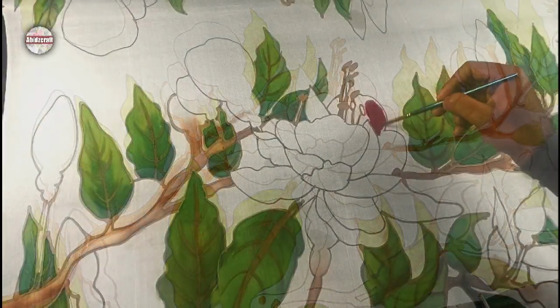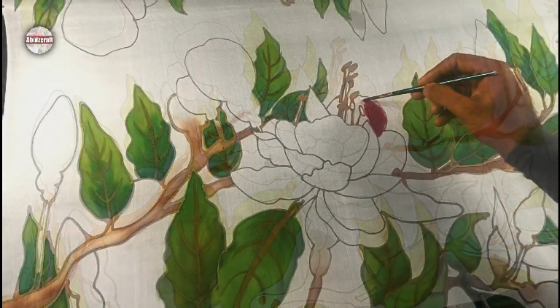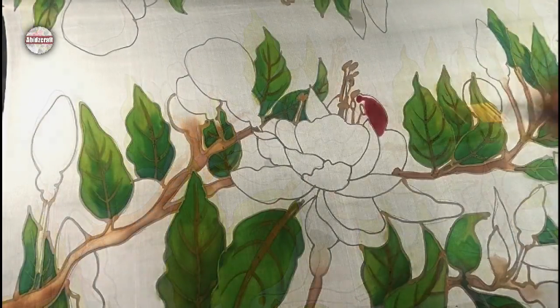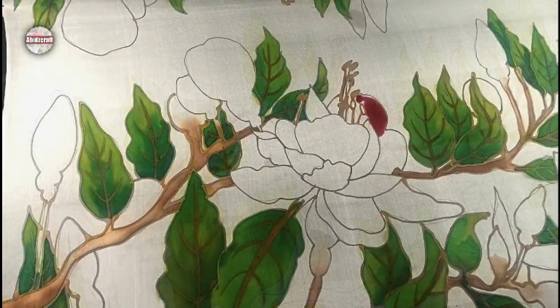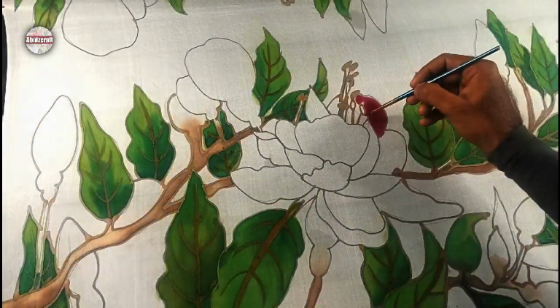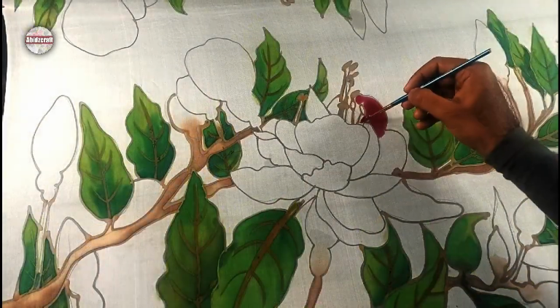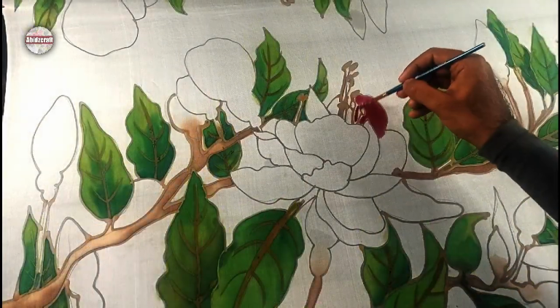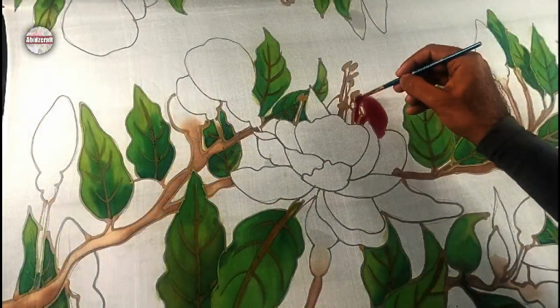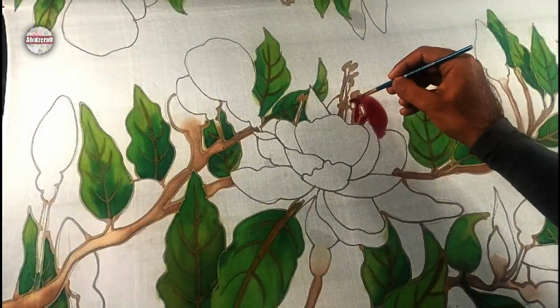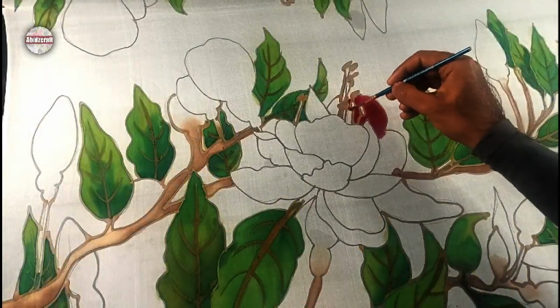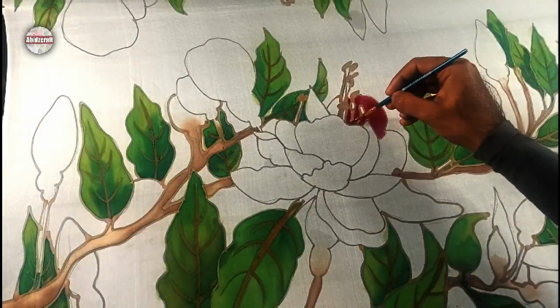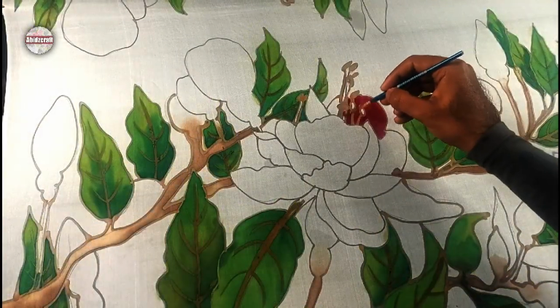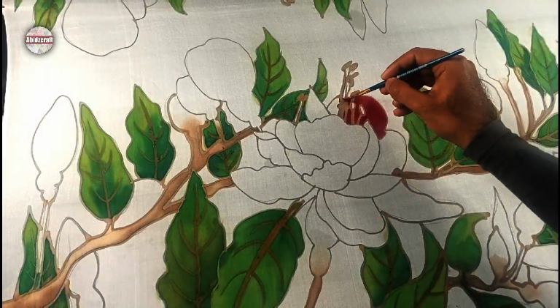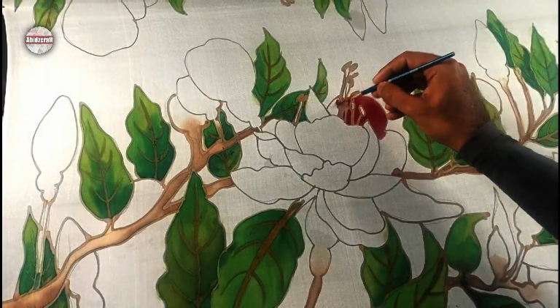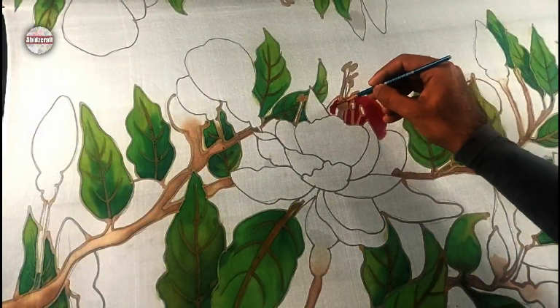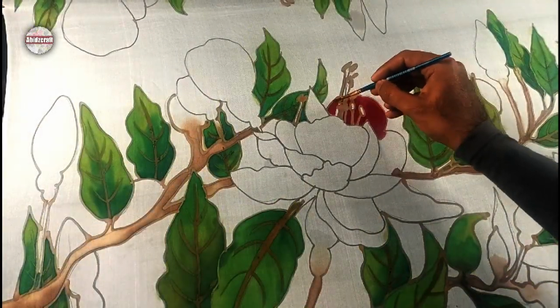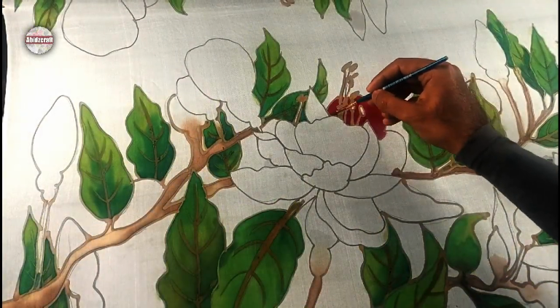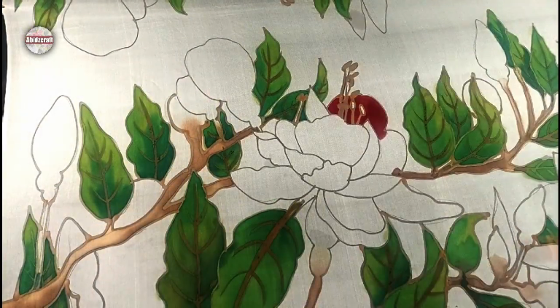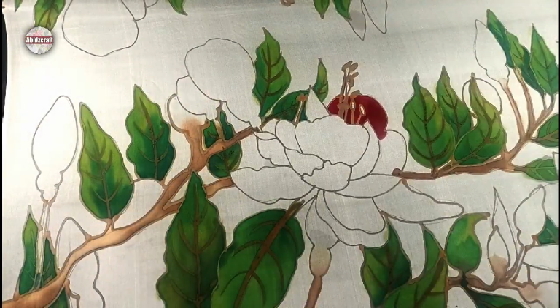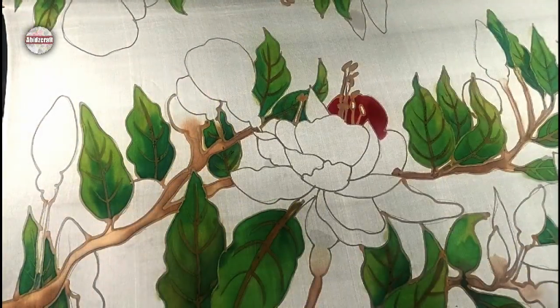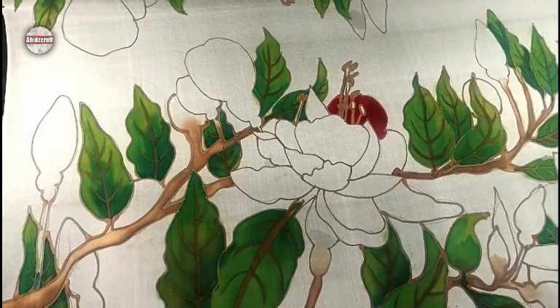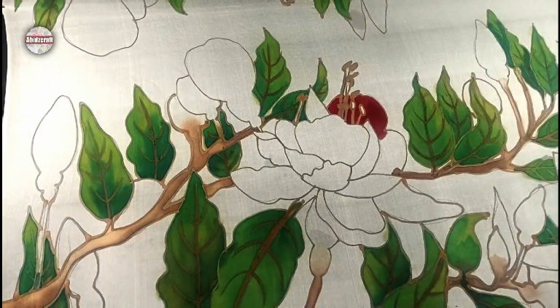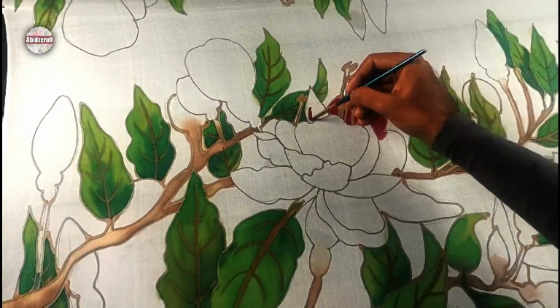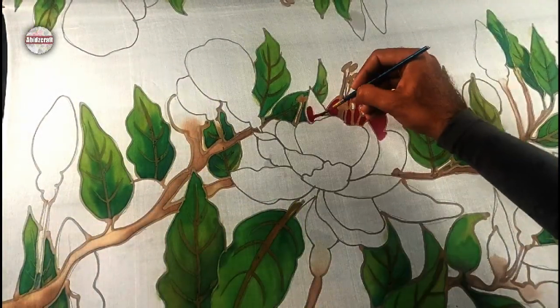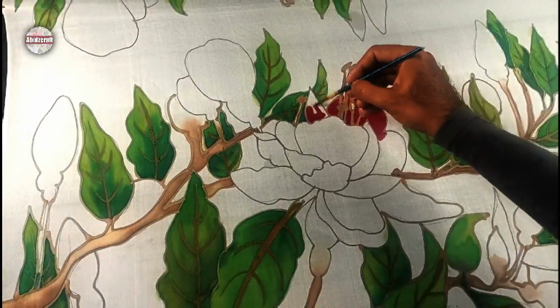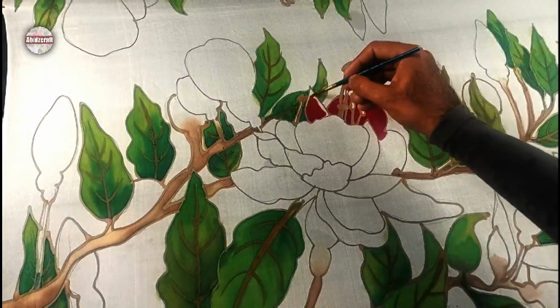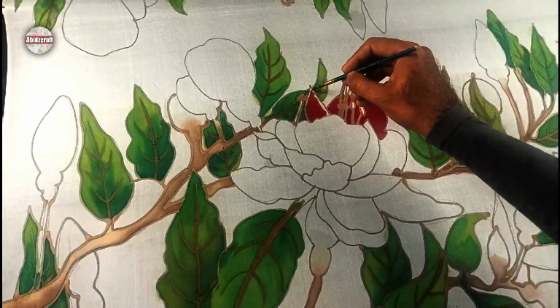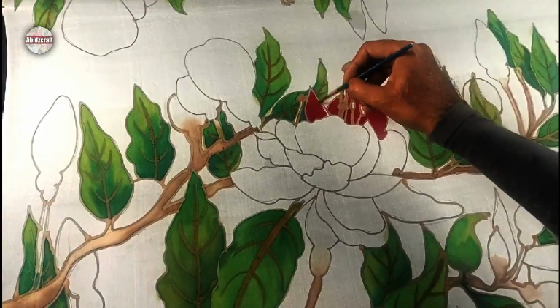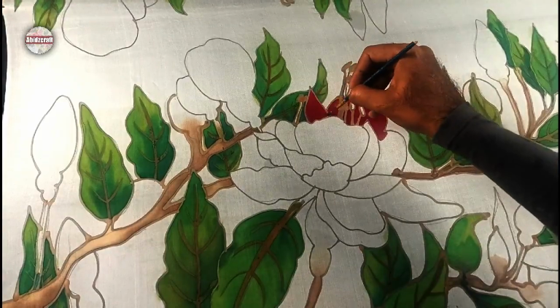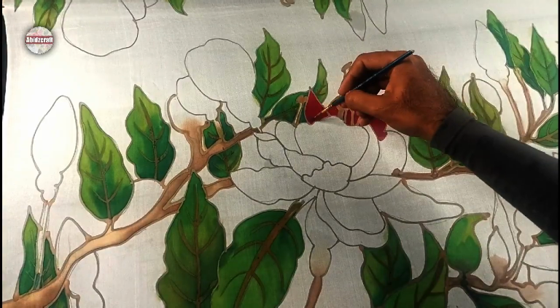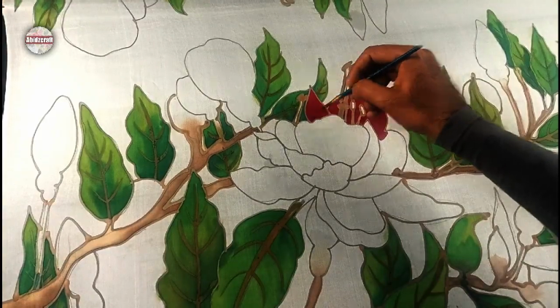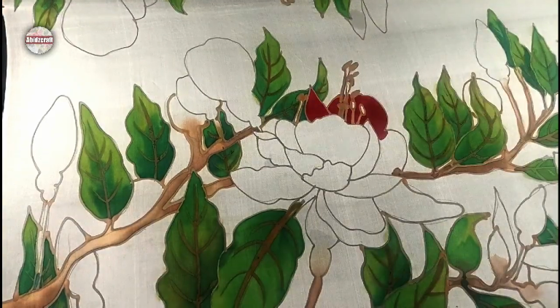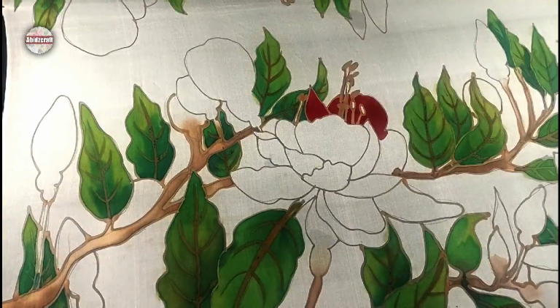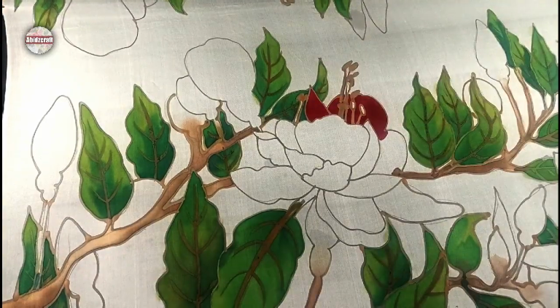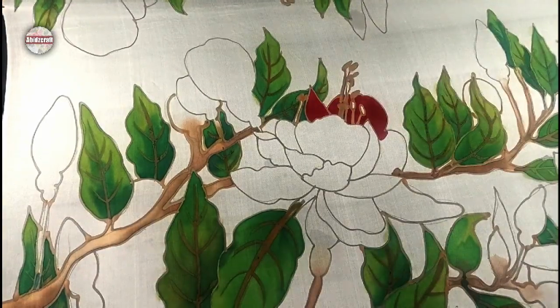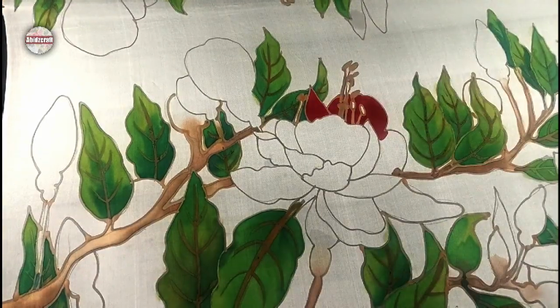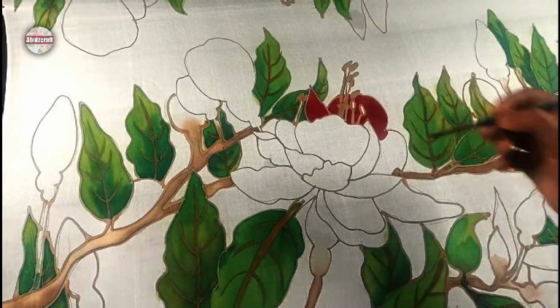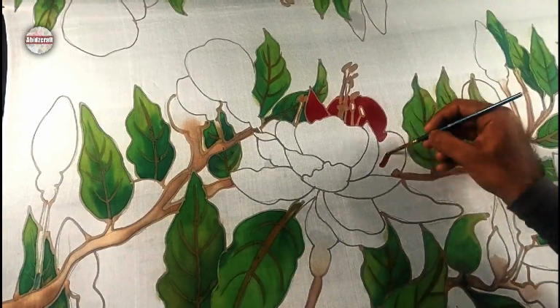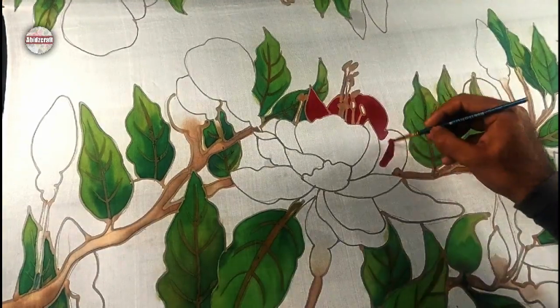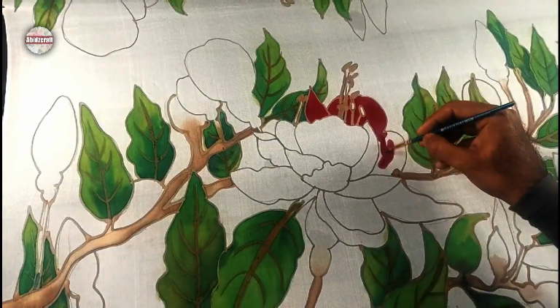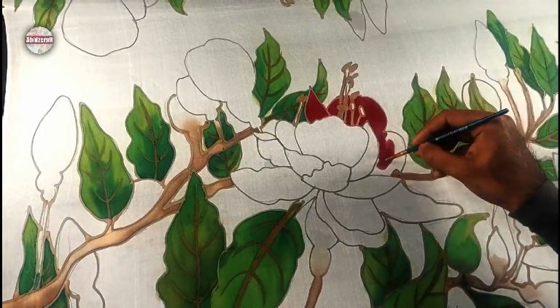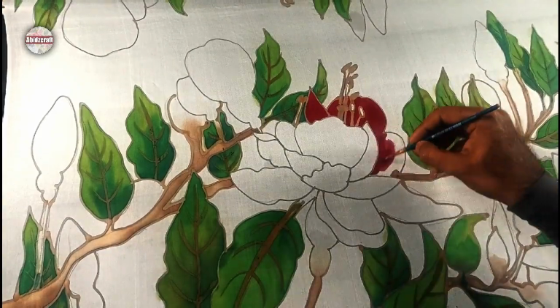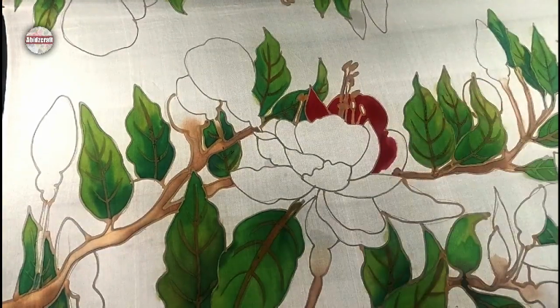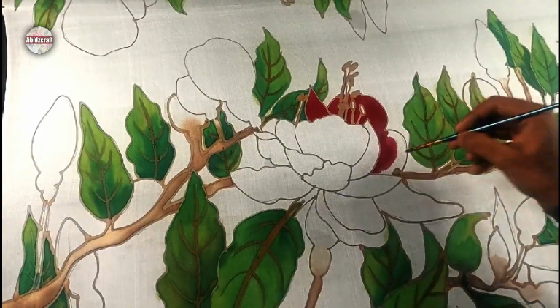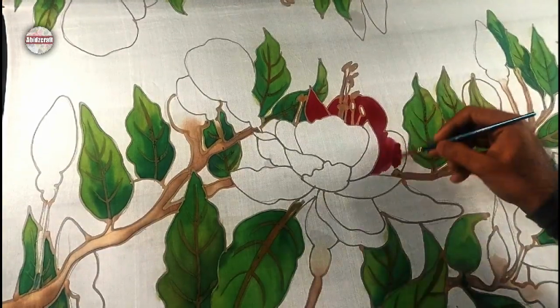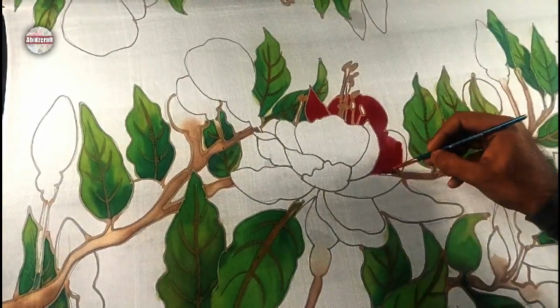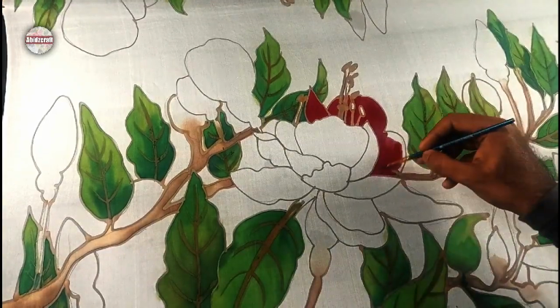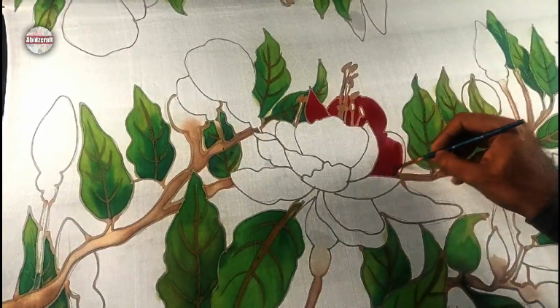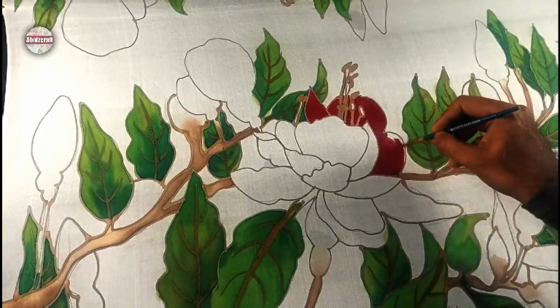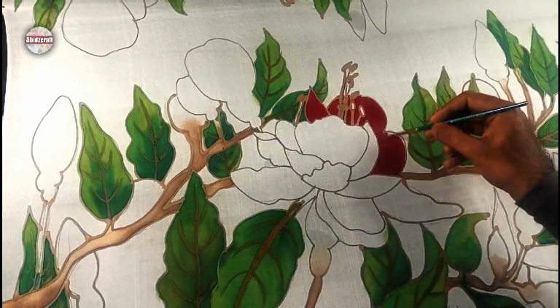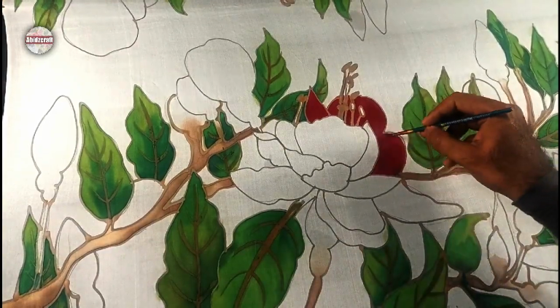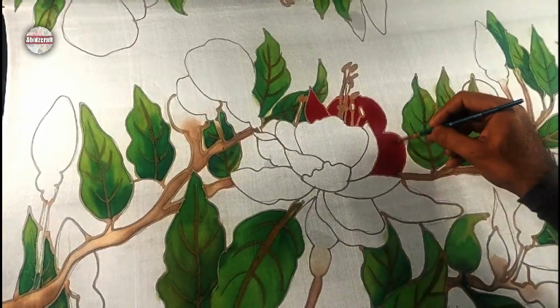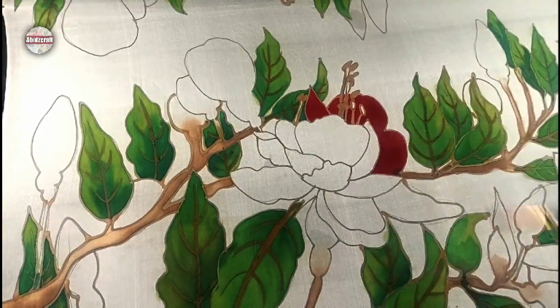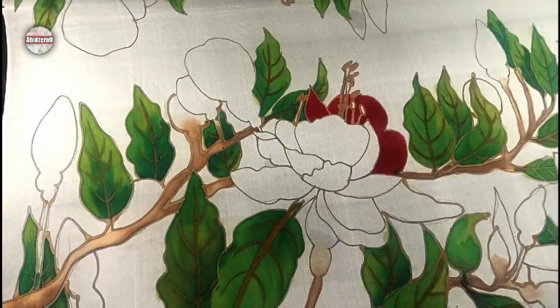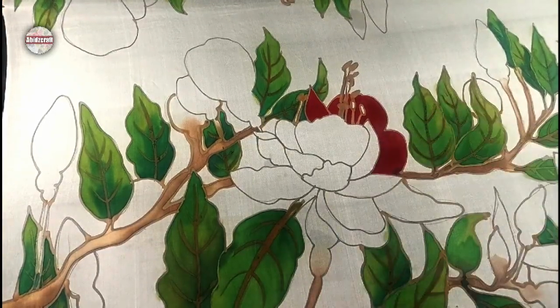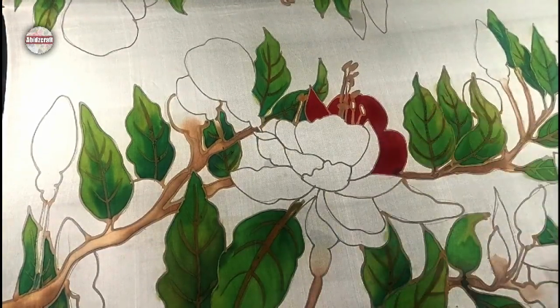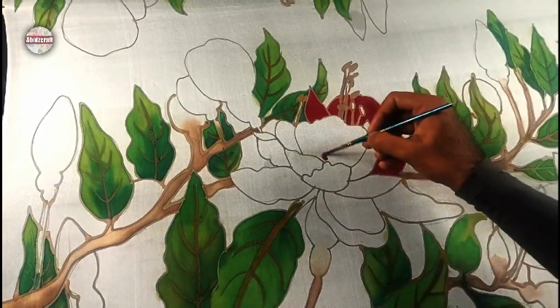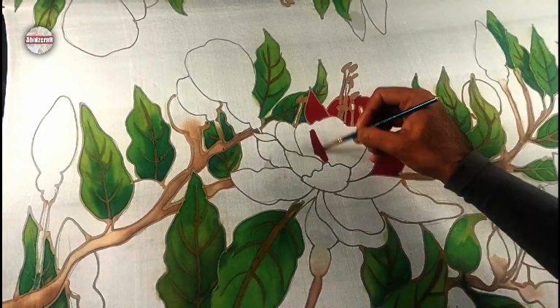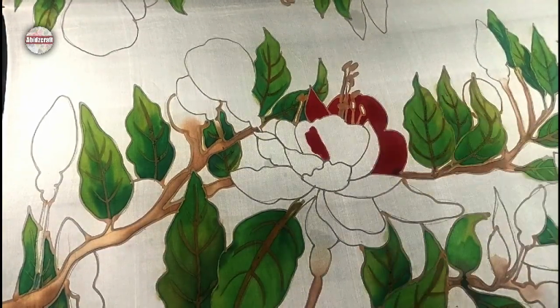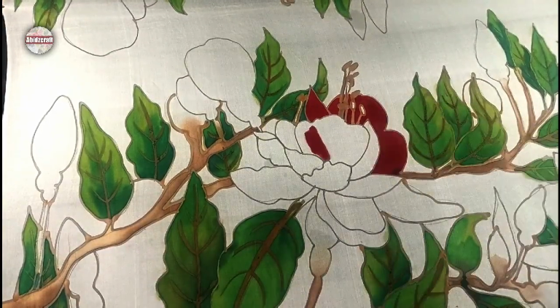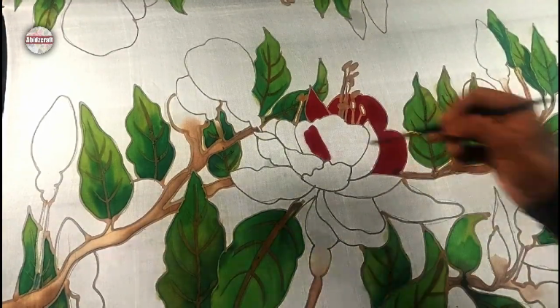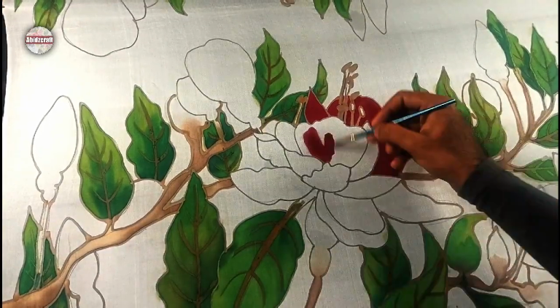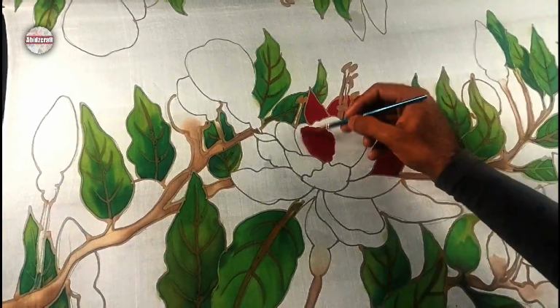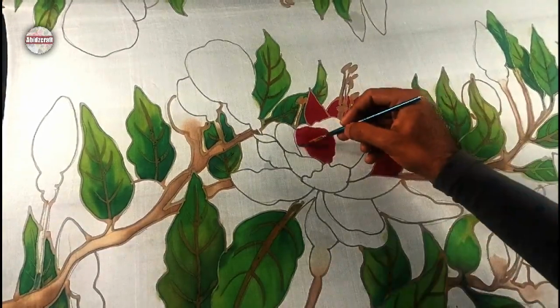Now paint the flowers with pink and magenta. Add a little amount of water when you want lighter shades.